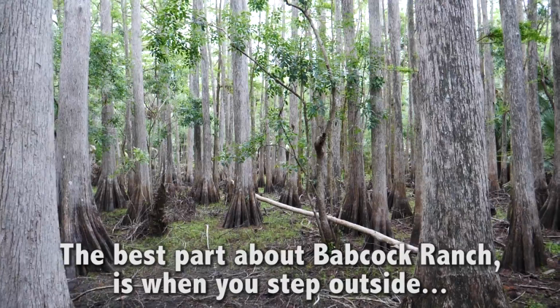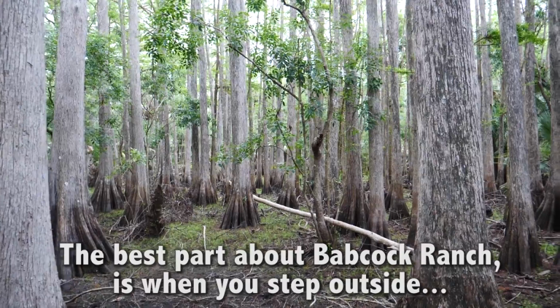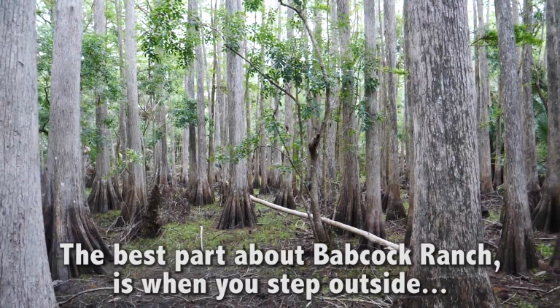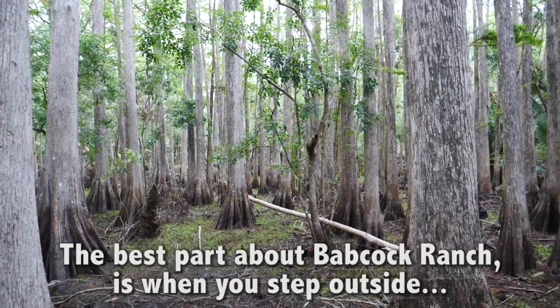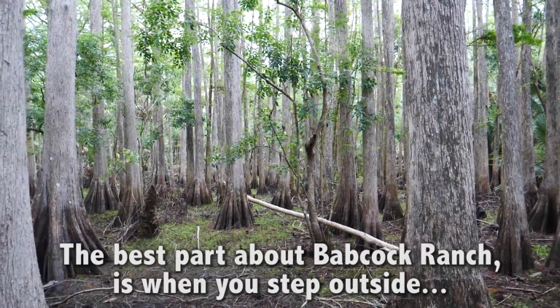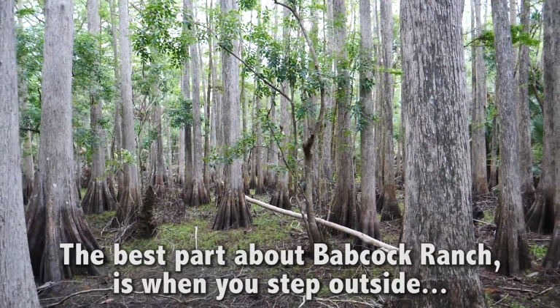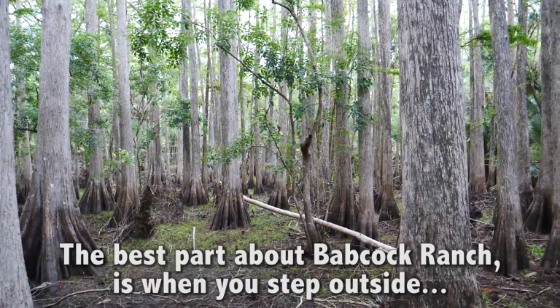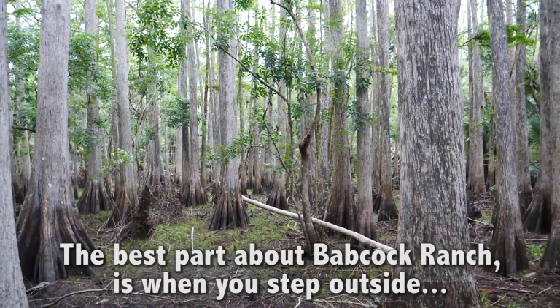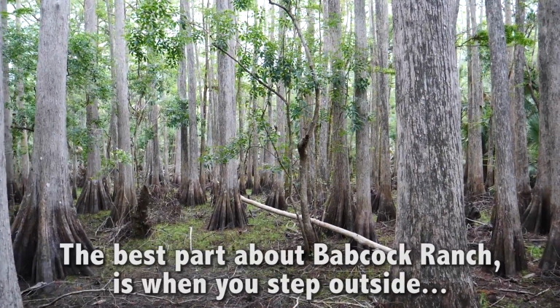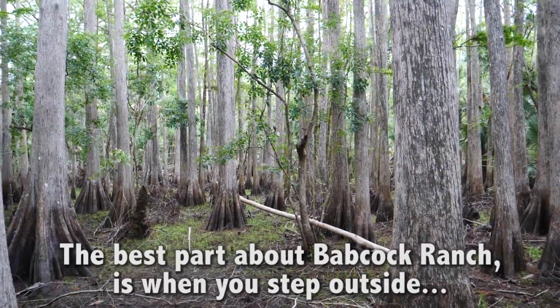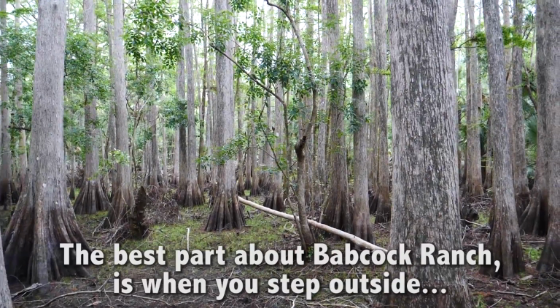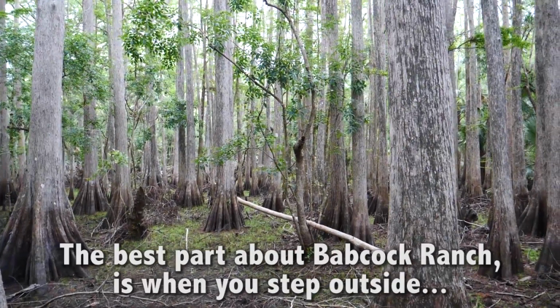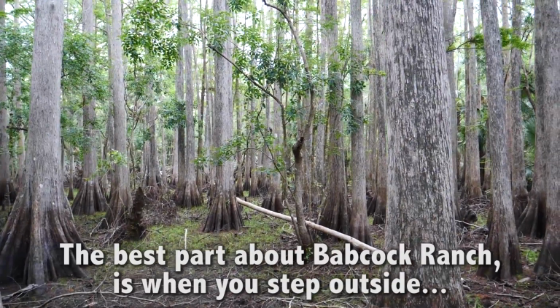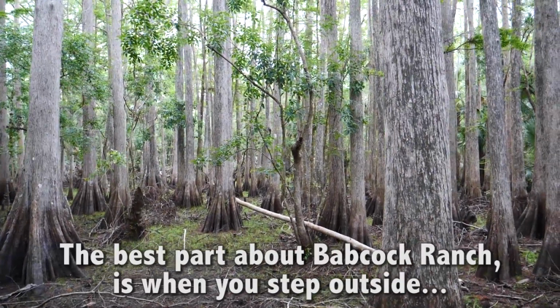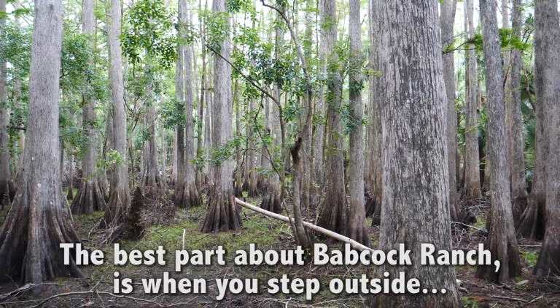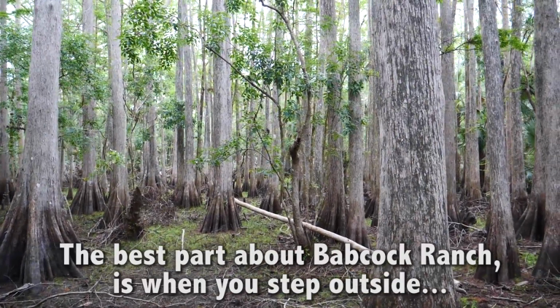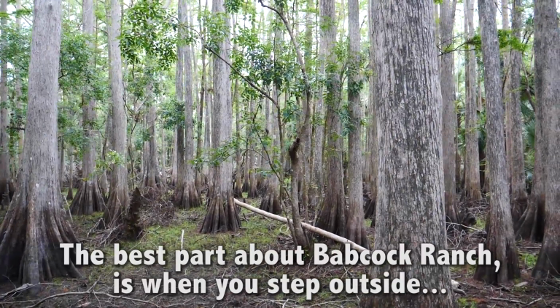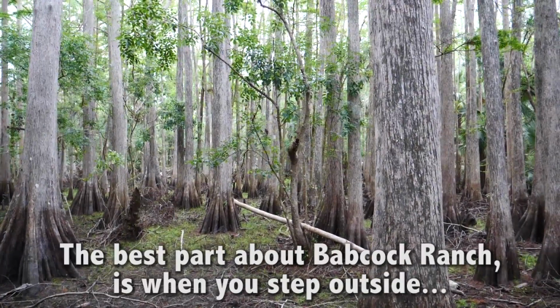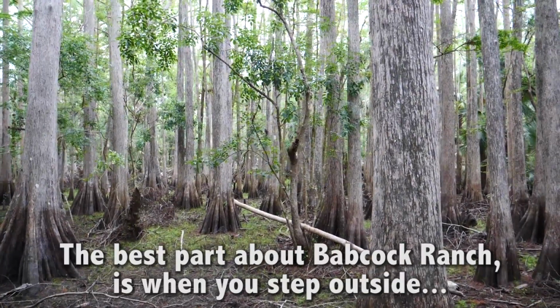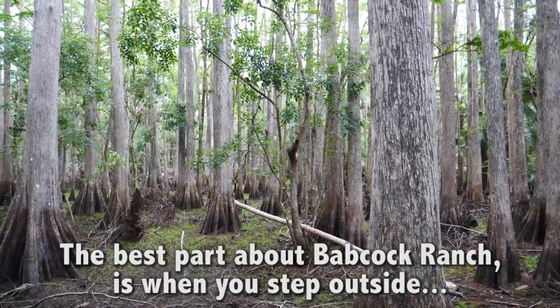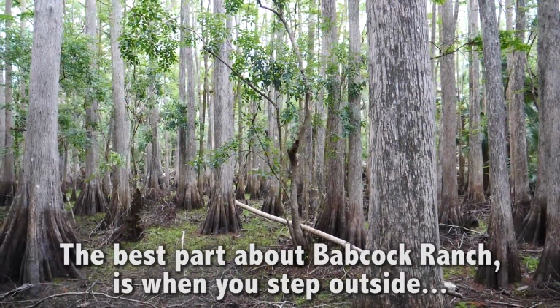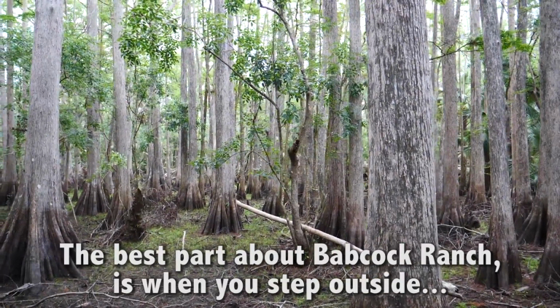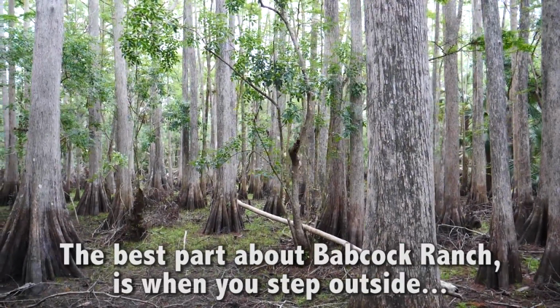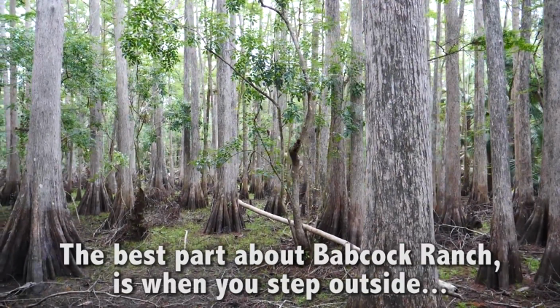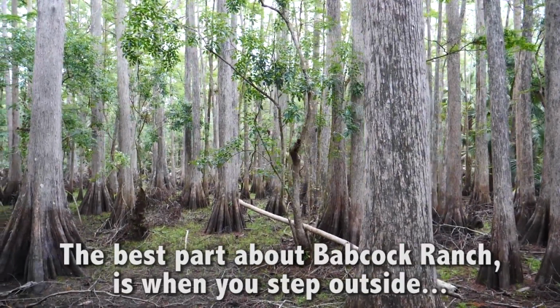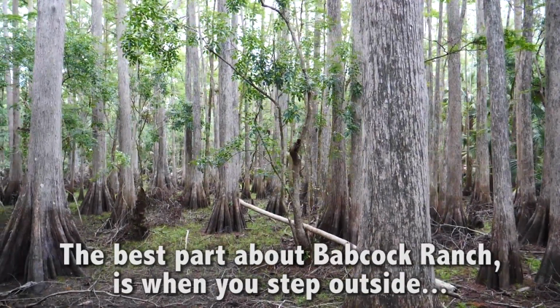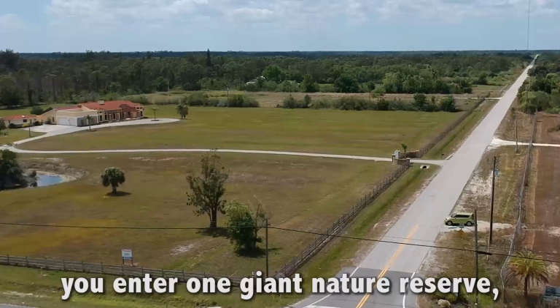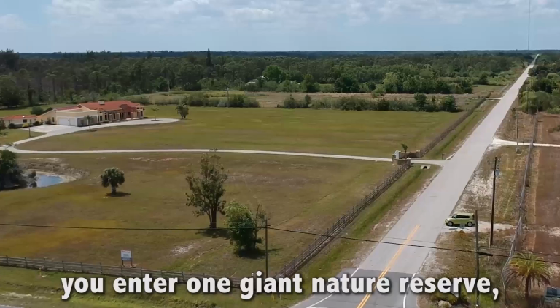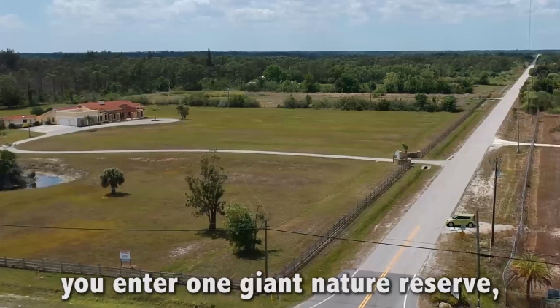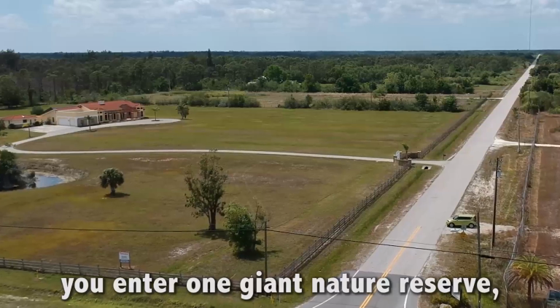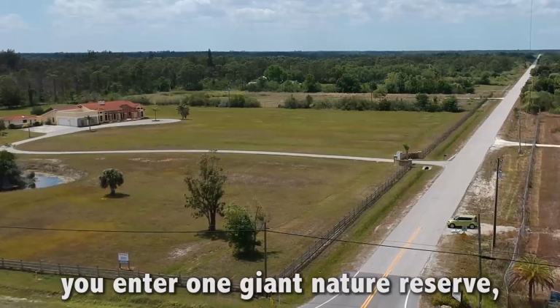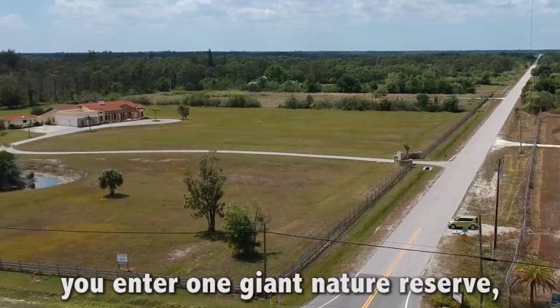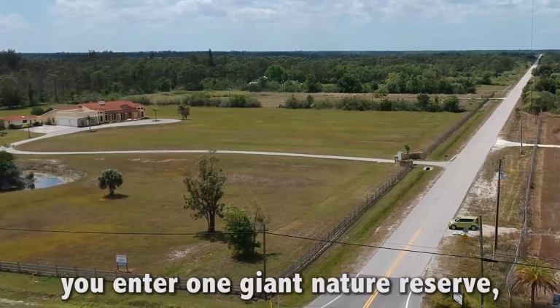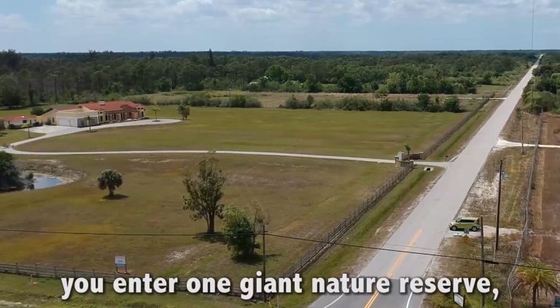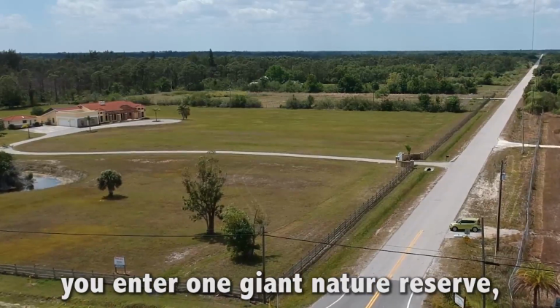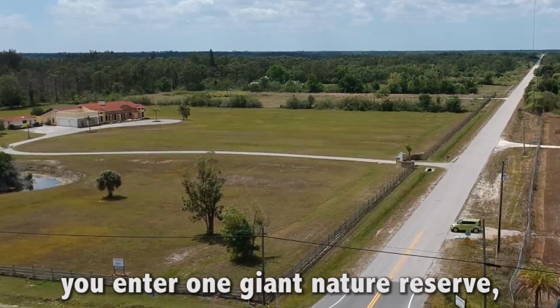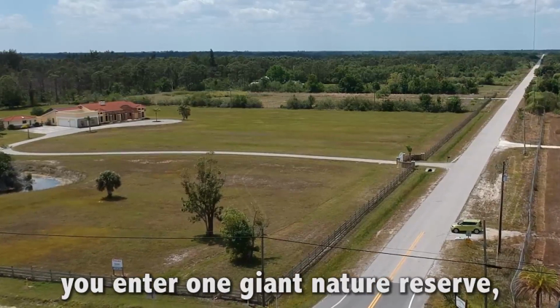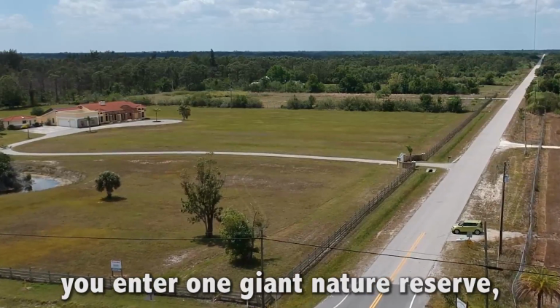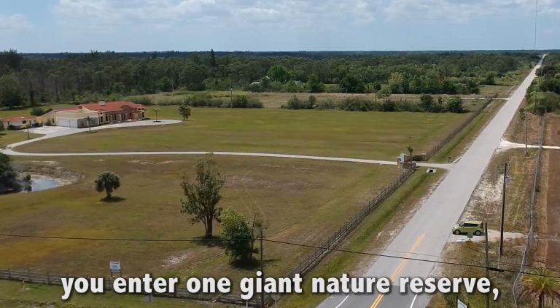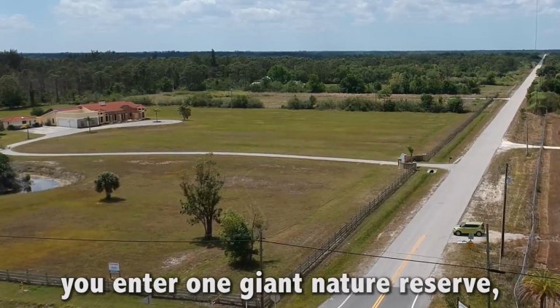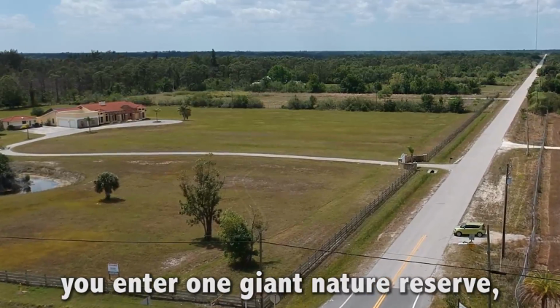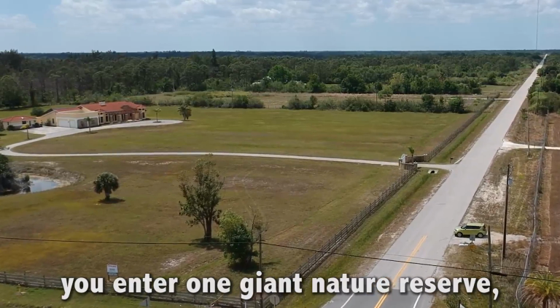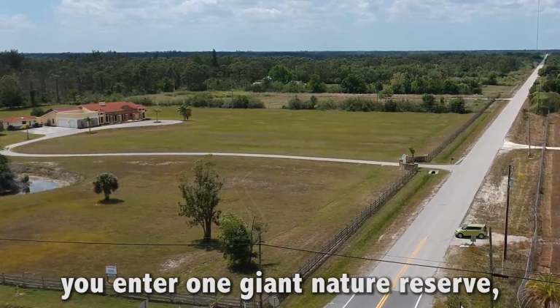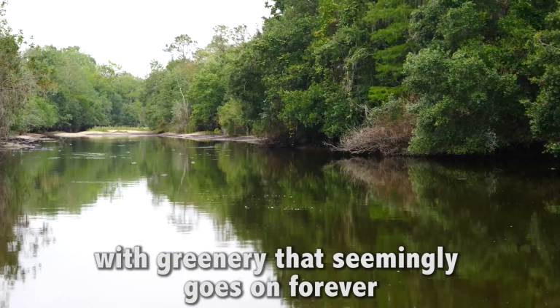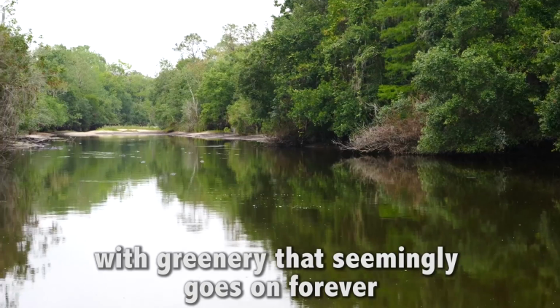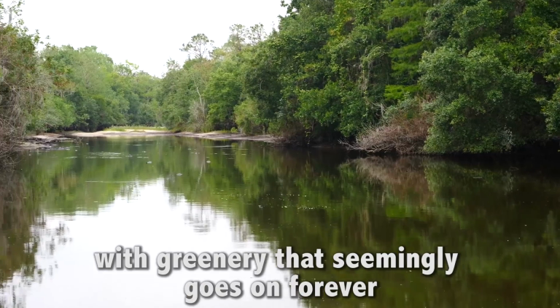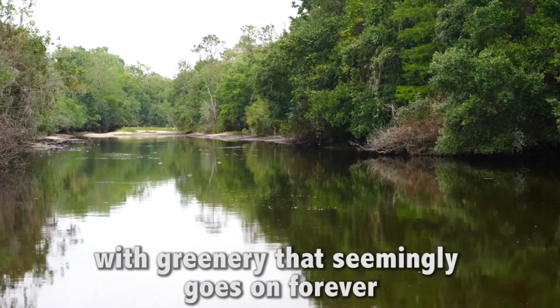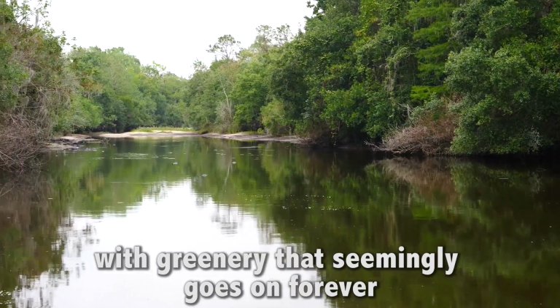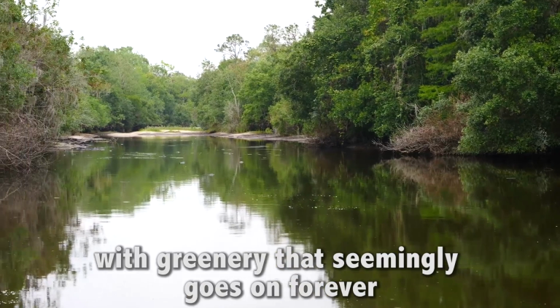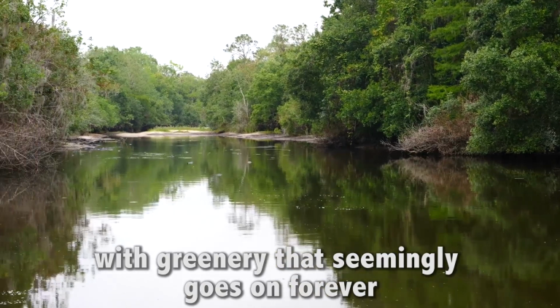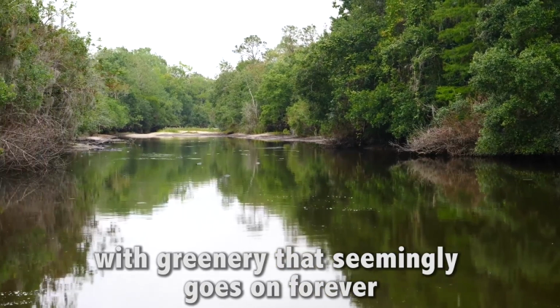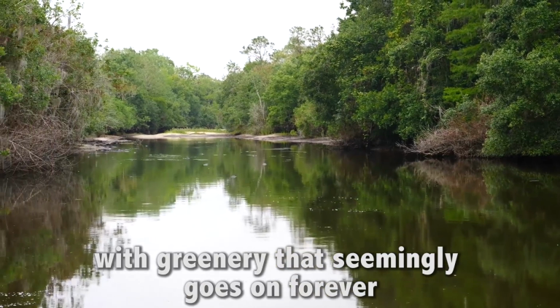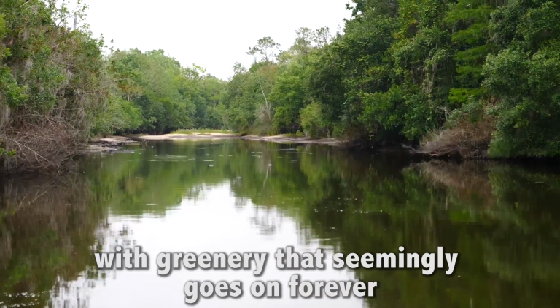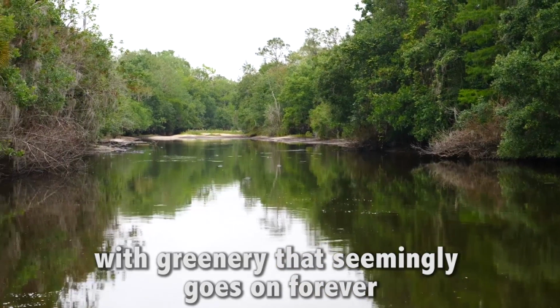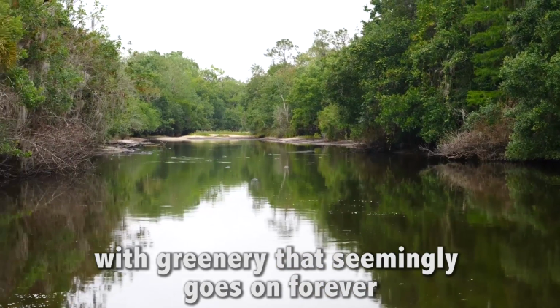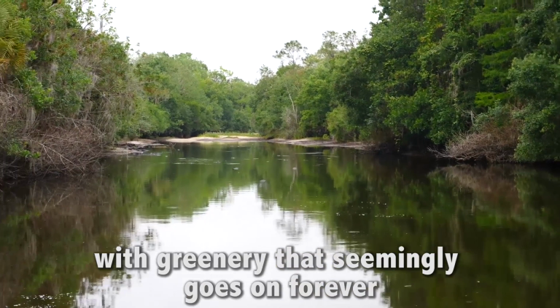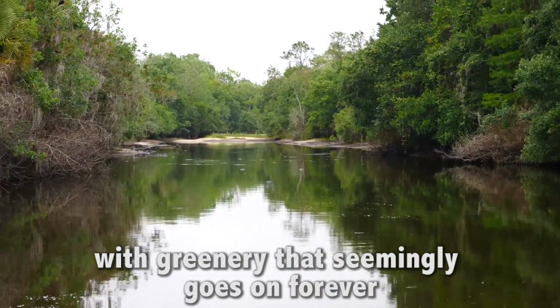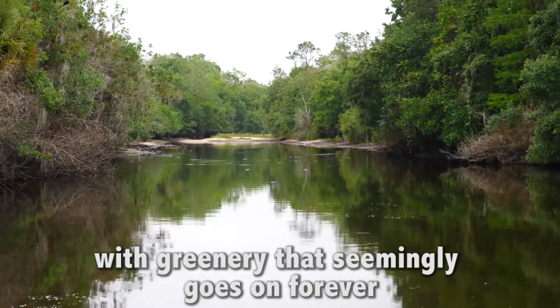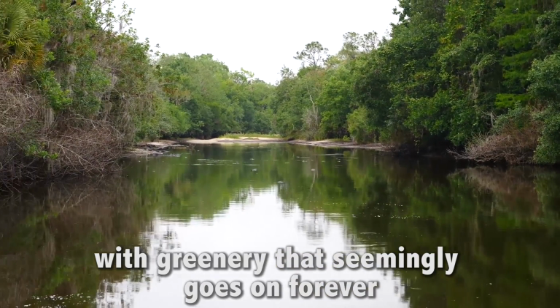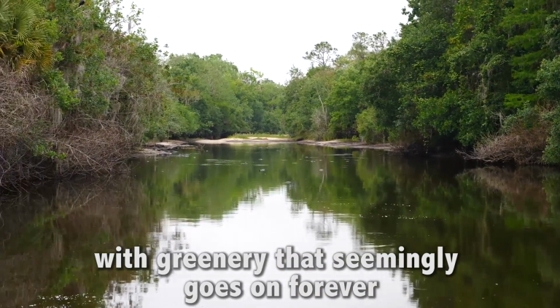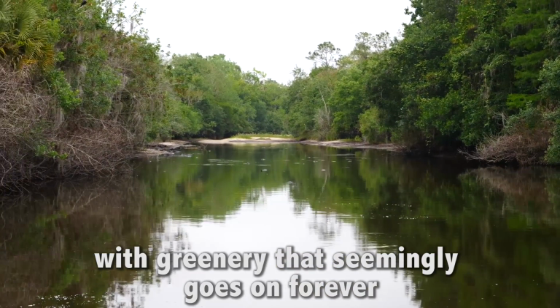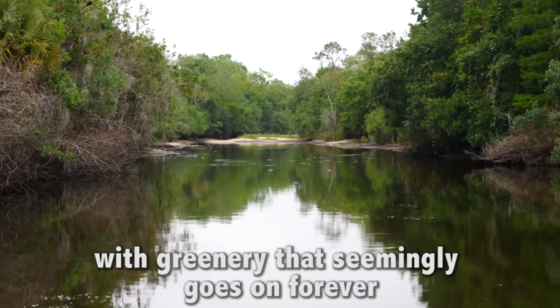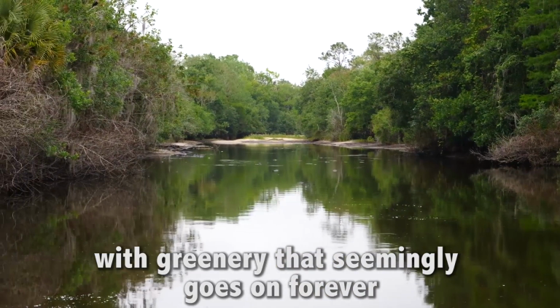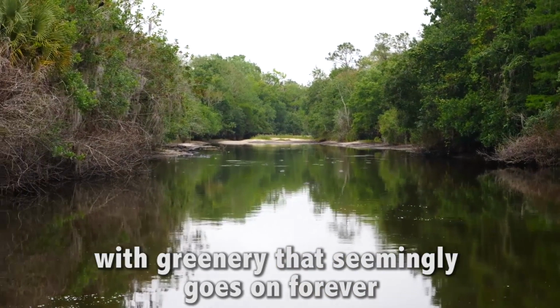The best part about Babcock Ranch is when you step outside, you enter one giant nature reserve with greenery that seemingly goes on forever.